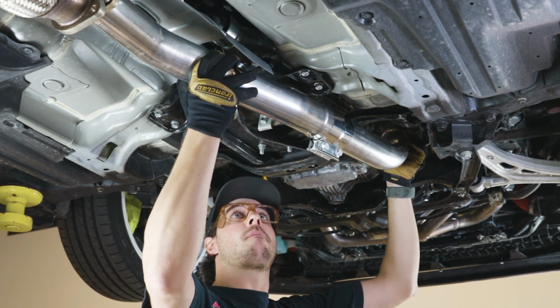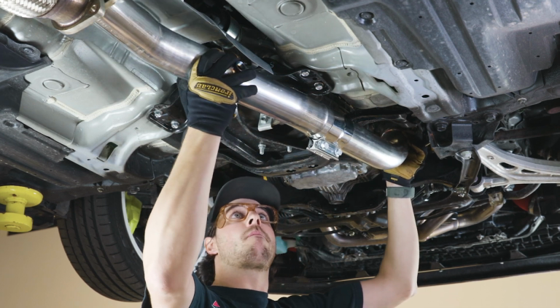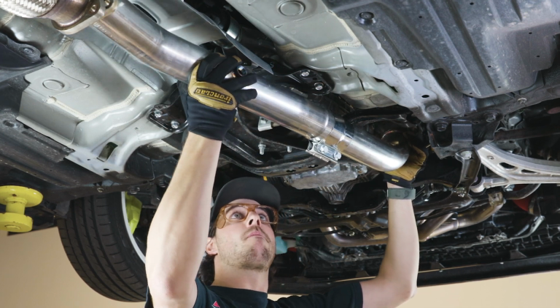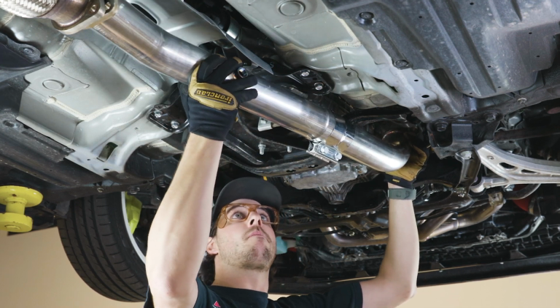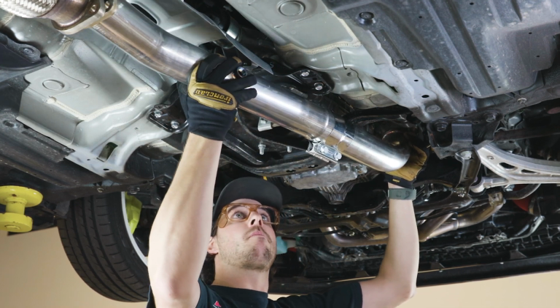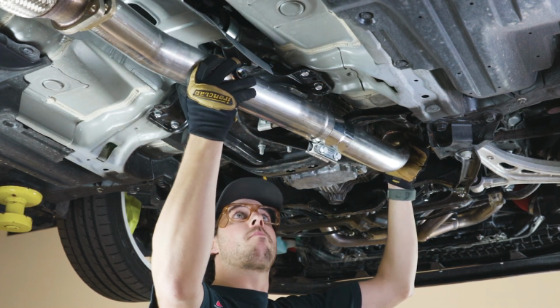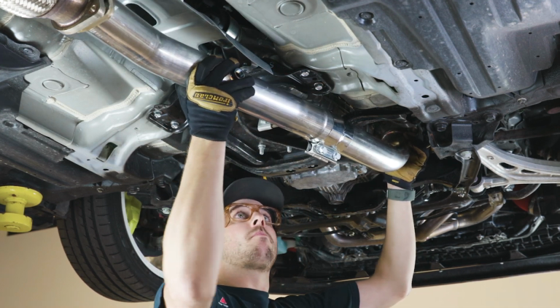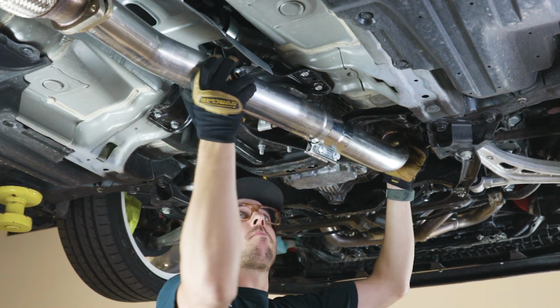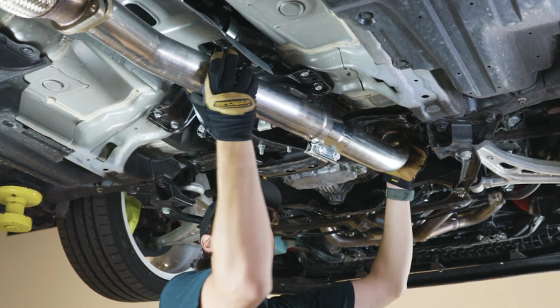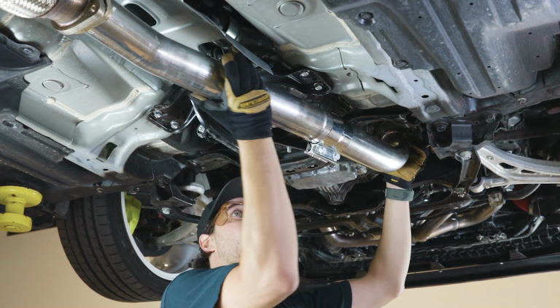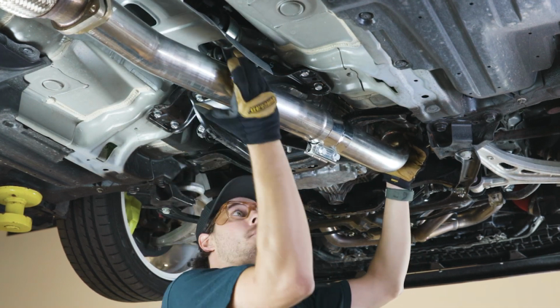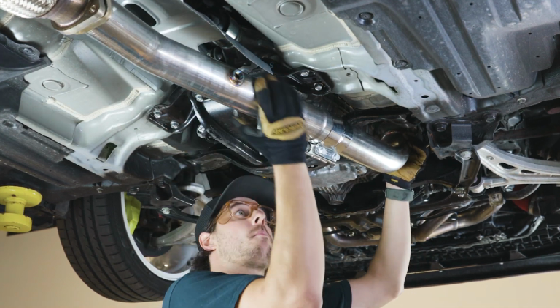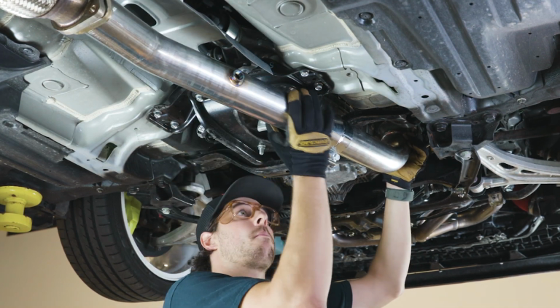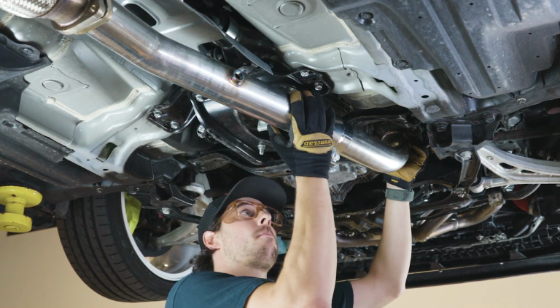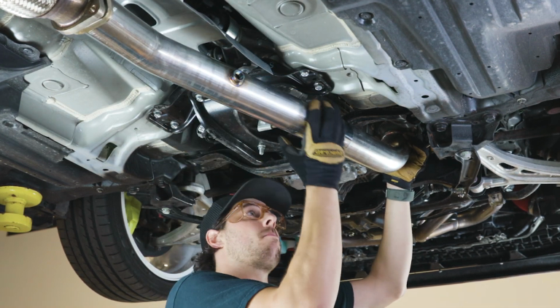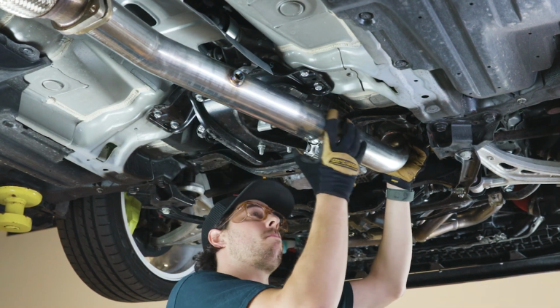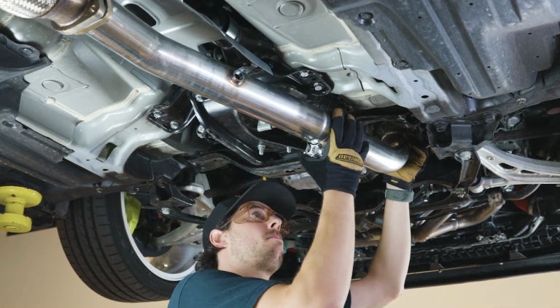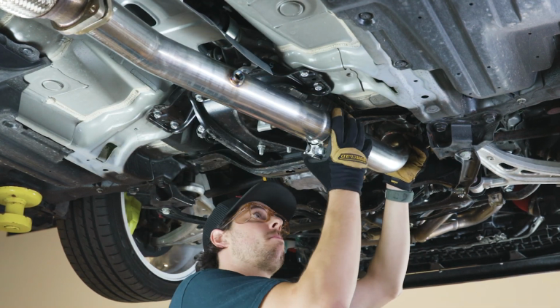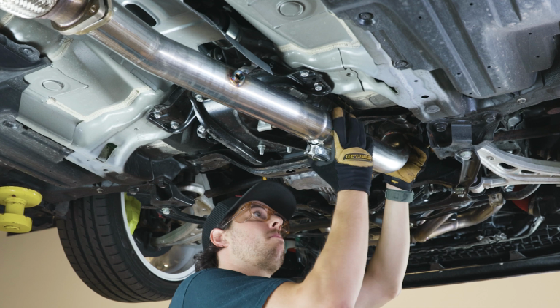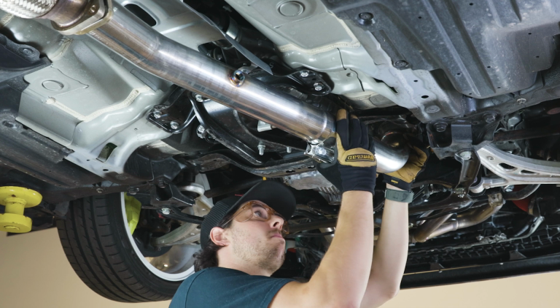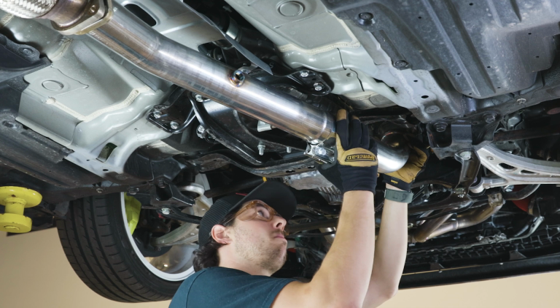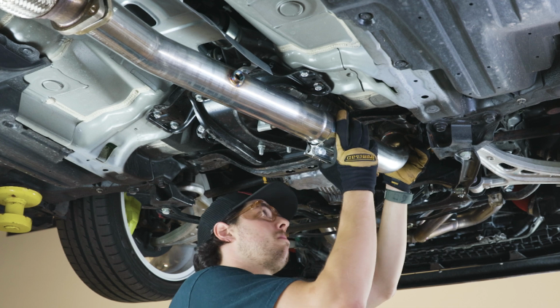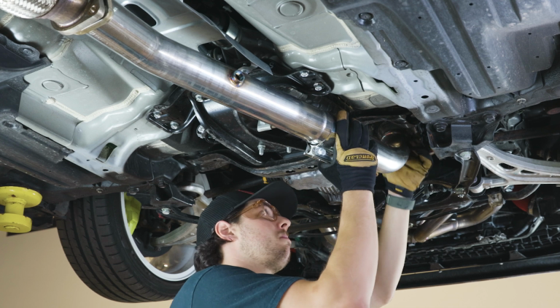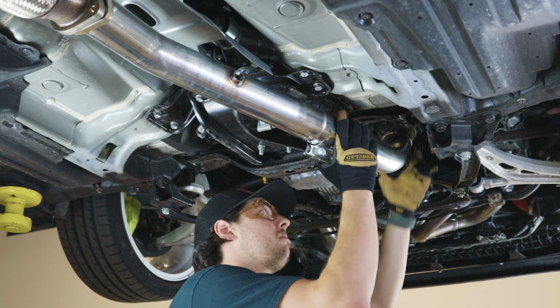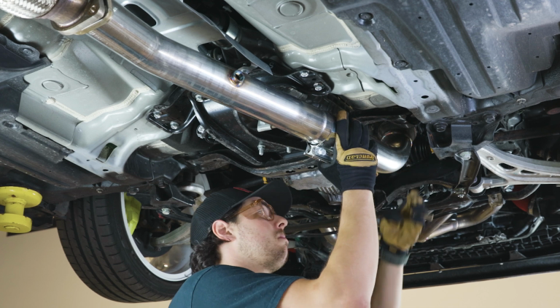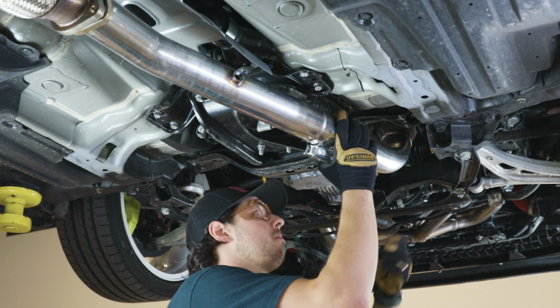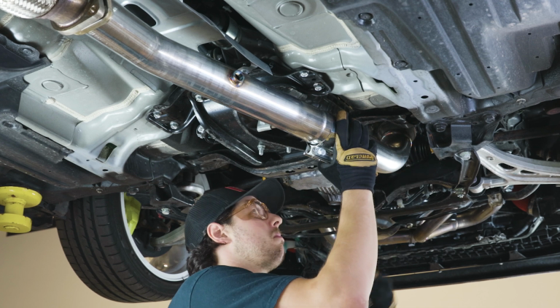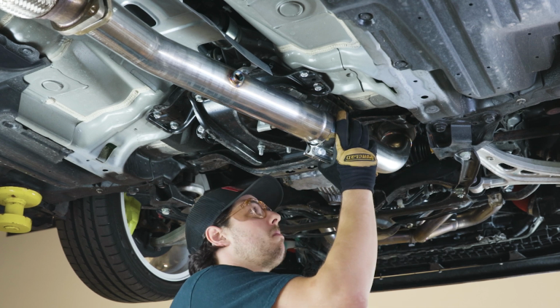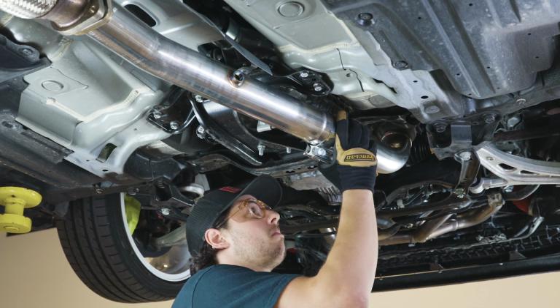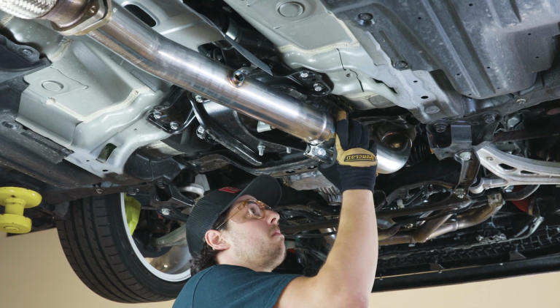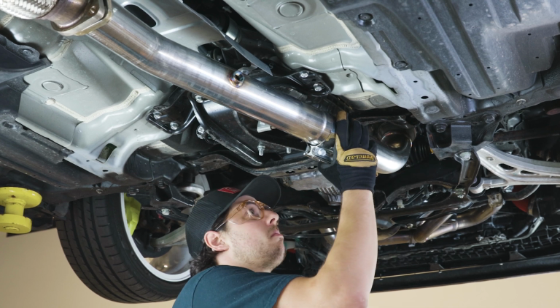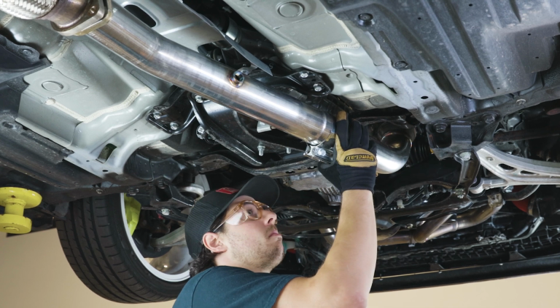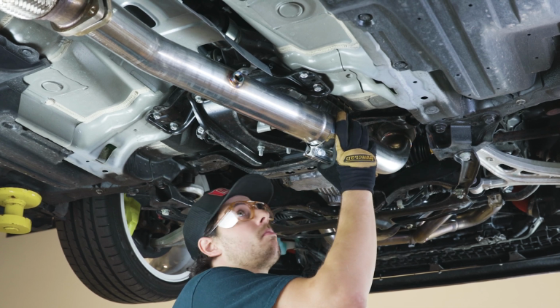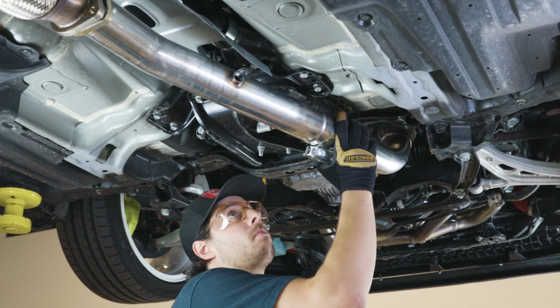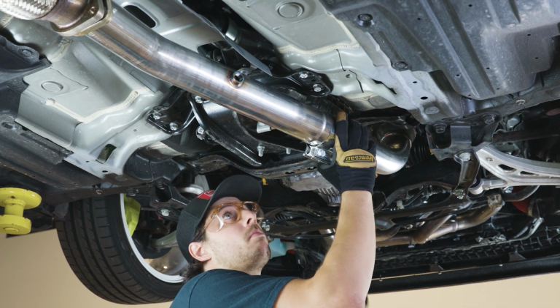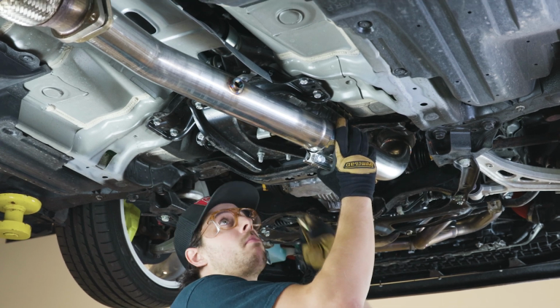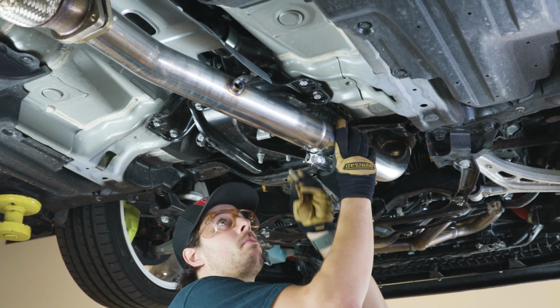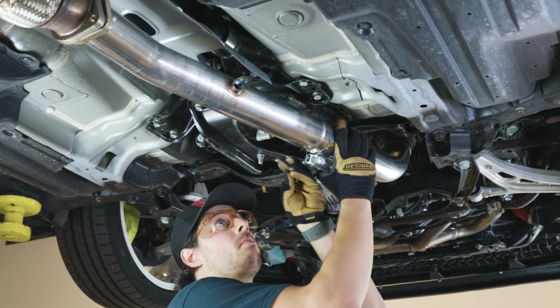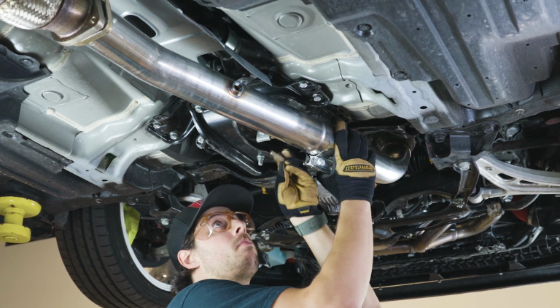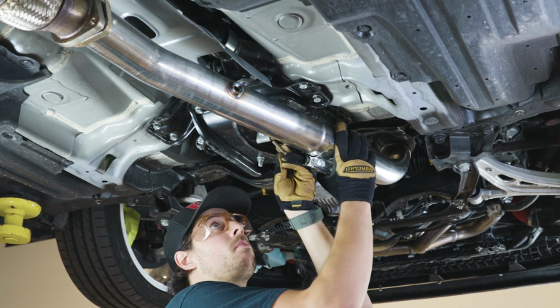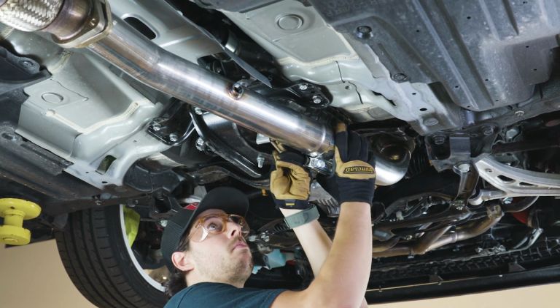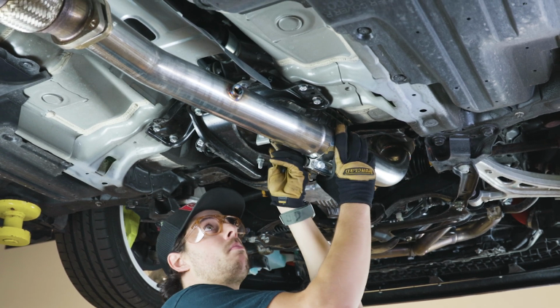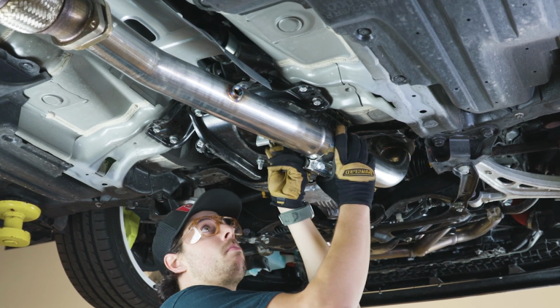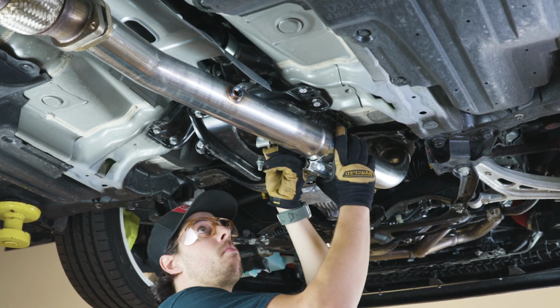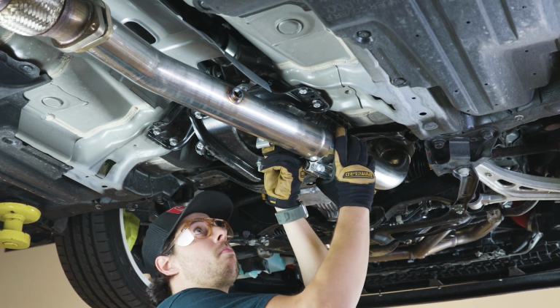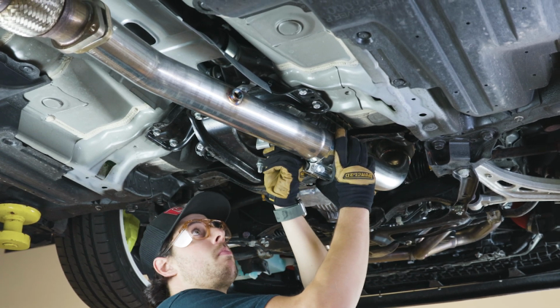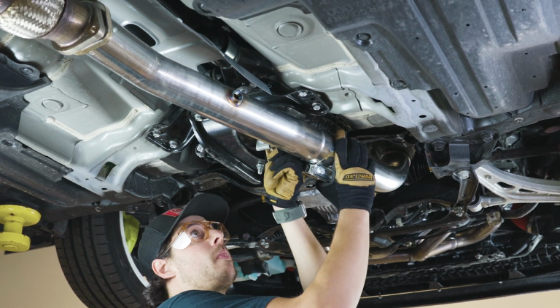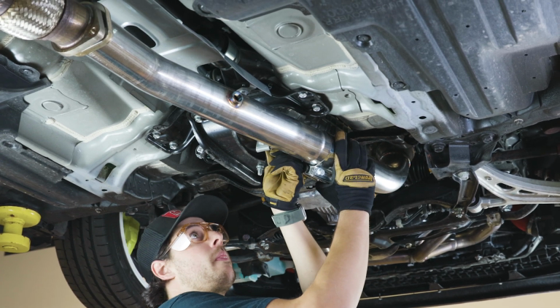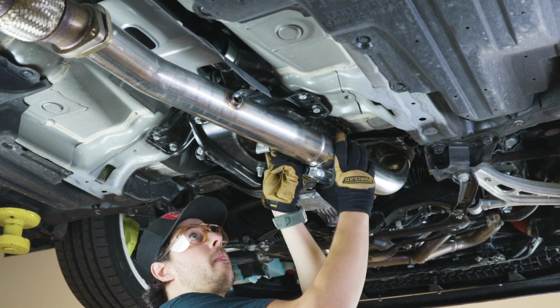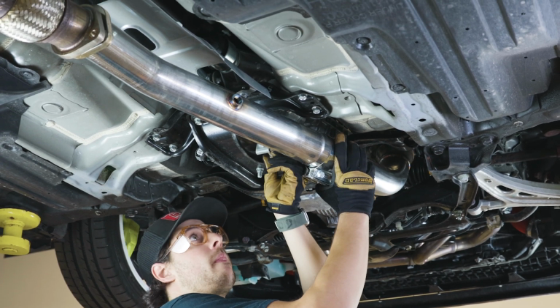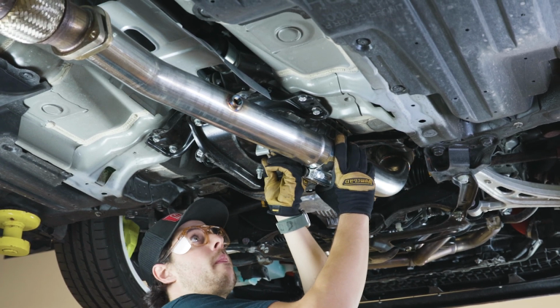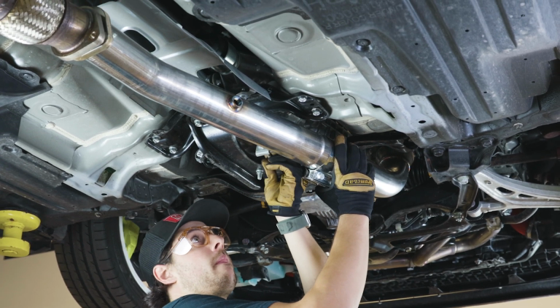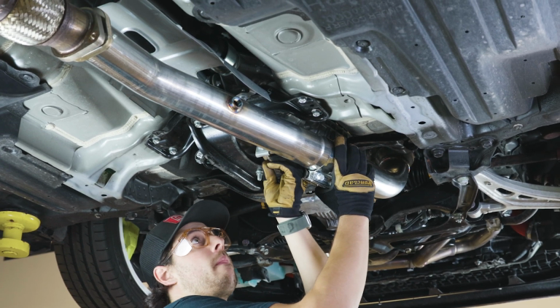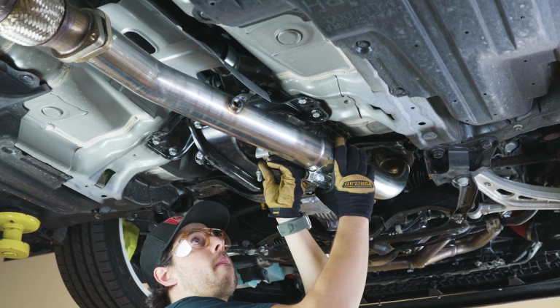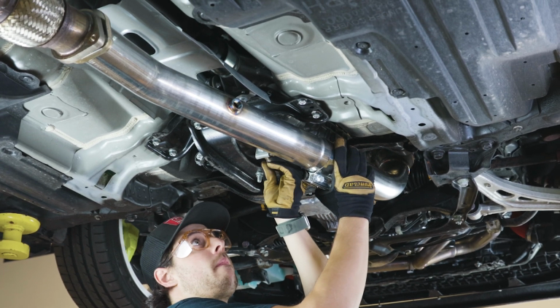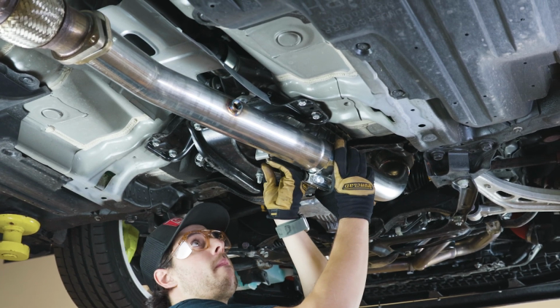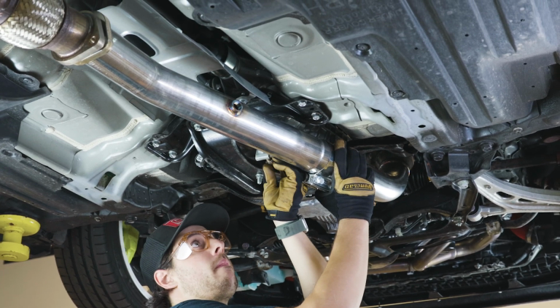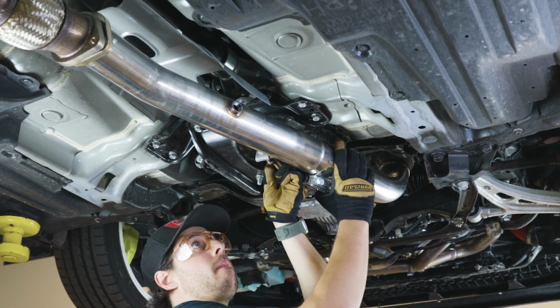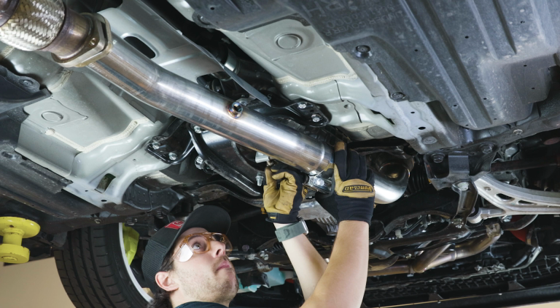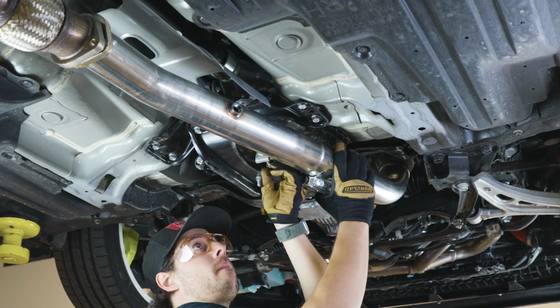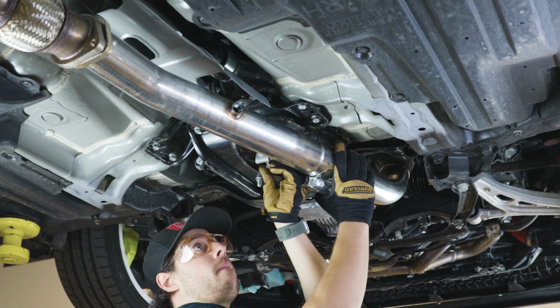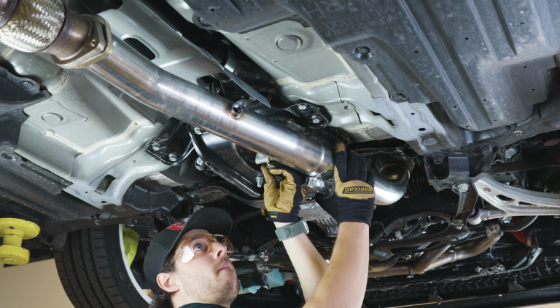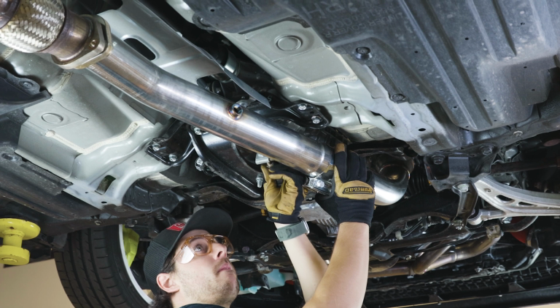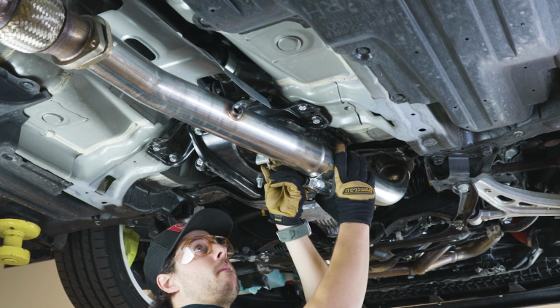Use the bracket on the lower section to hang the downpipe. Thread the included 17mm zinc coated screw into the mounting tab.